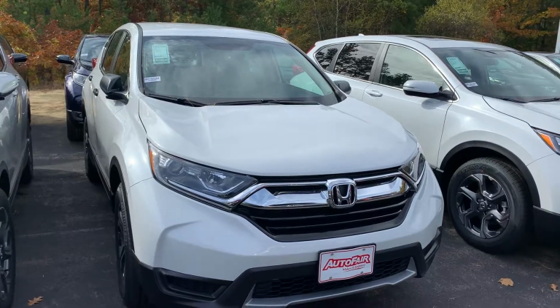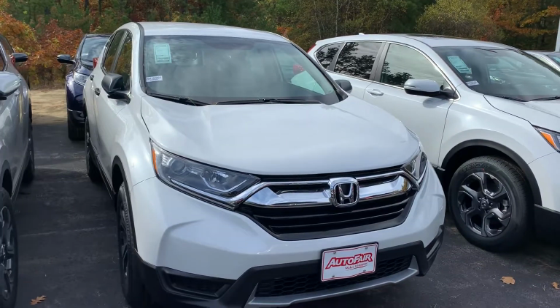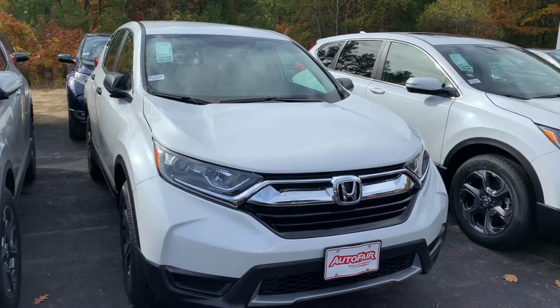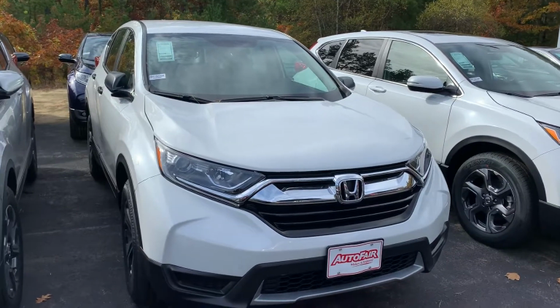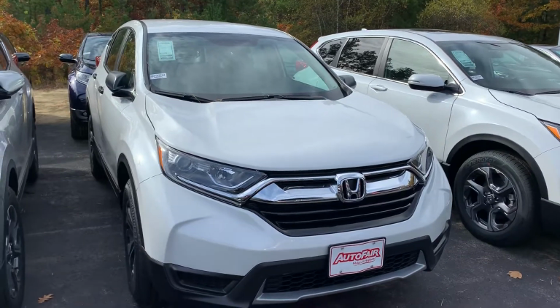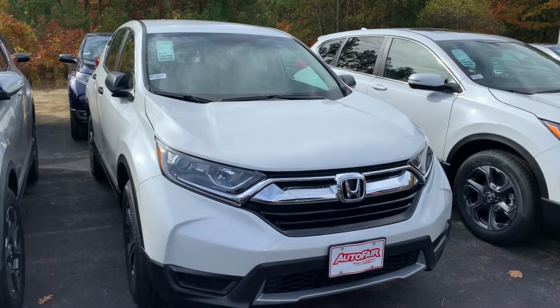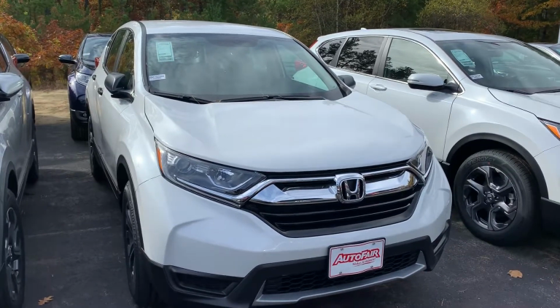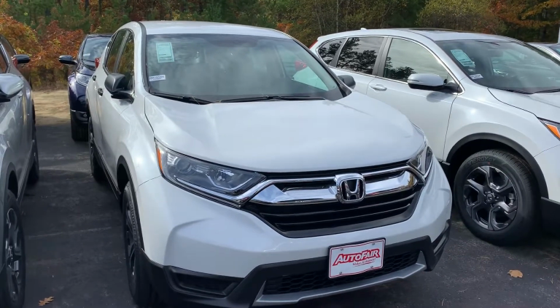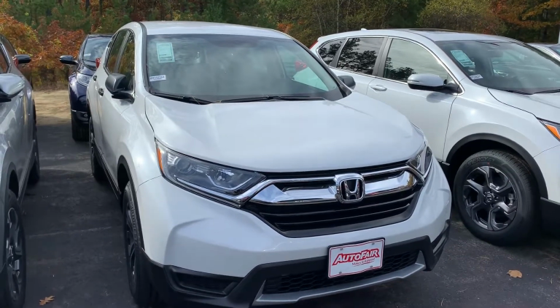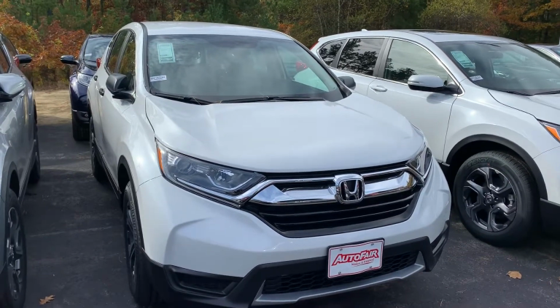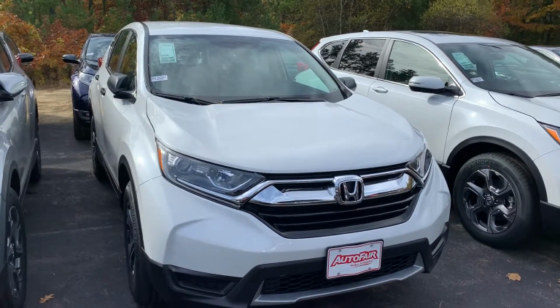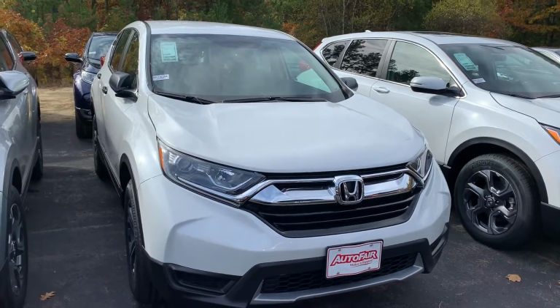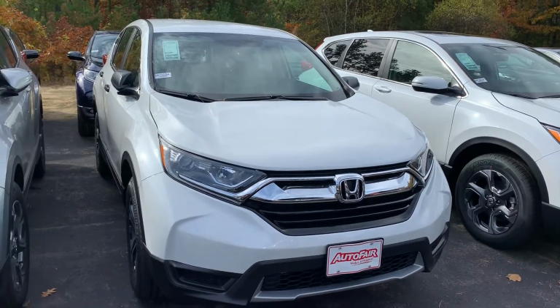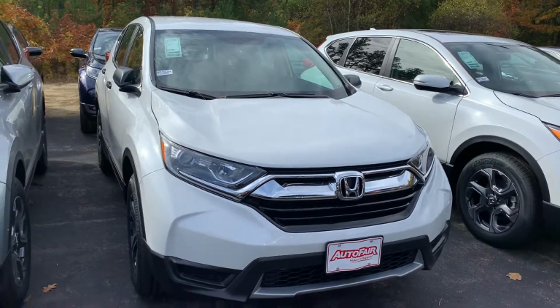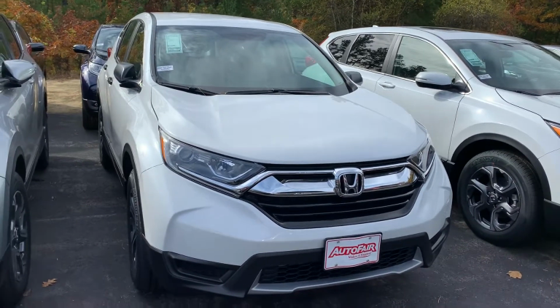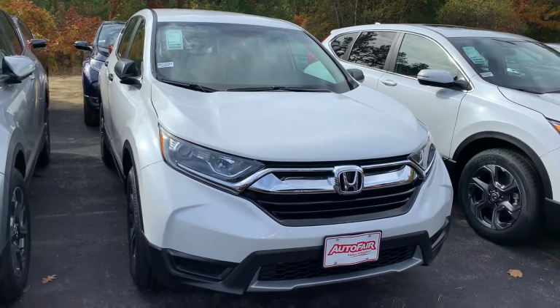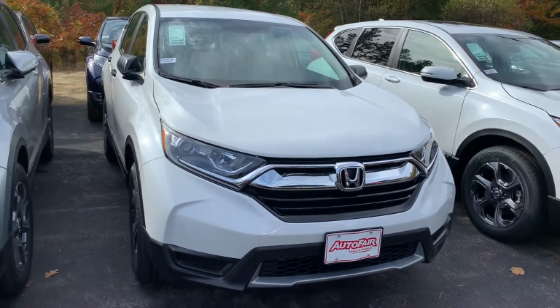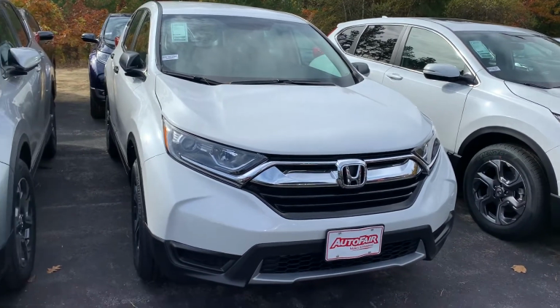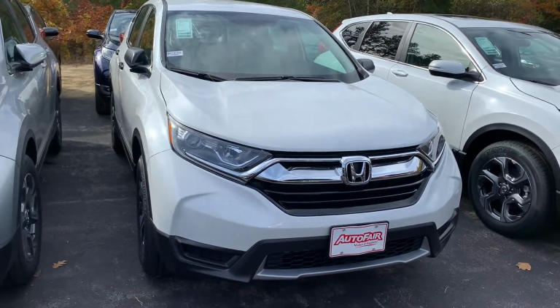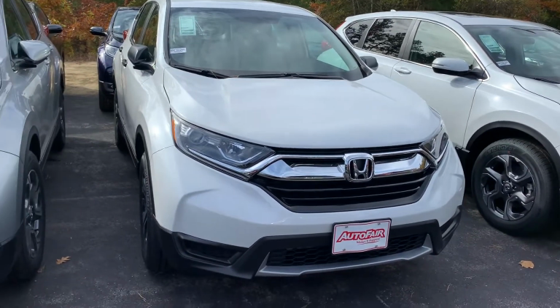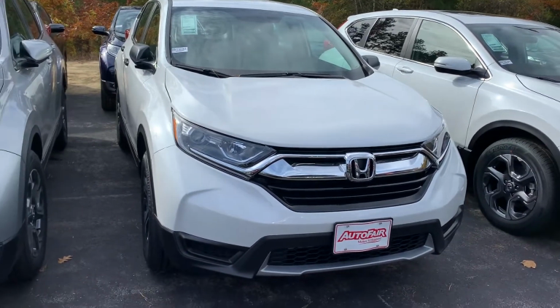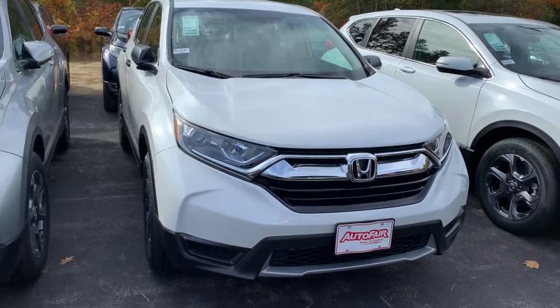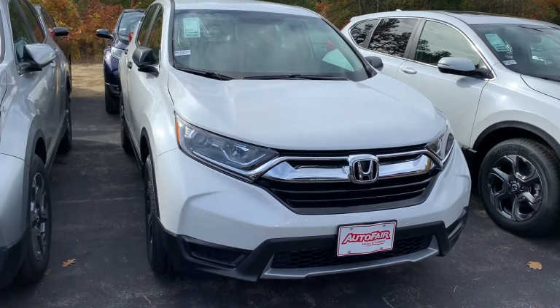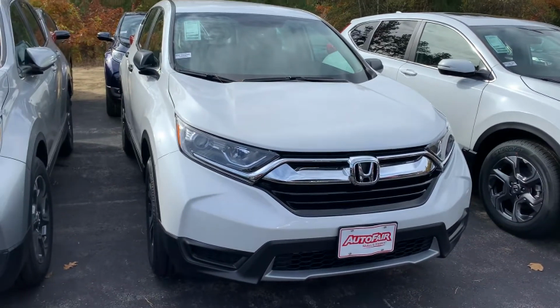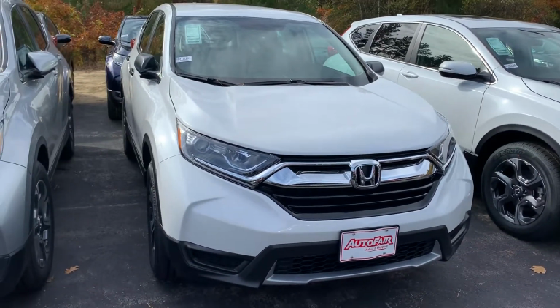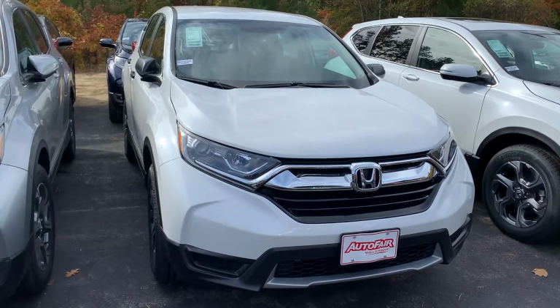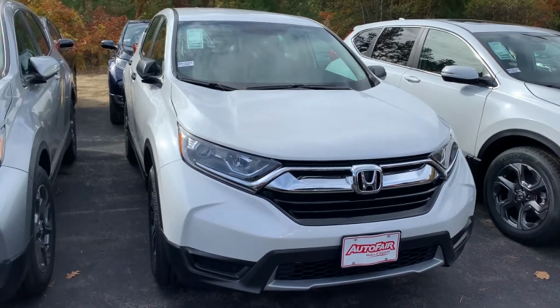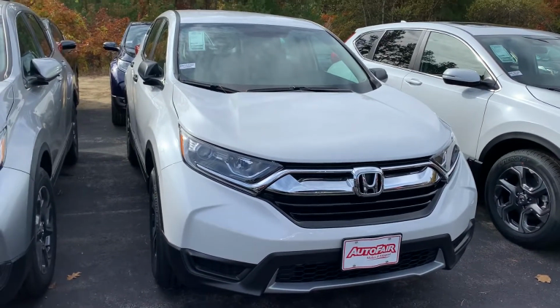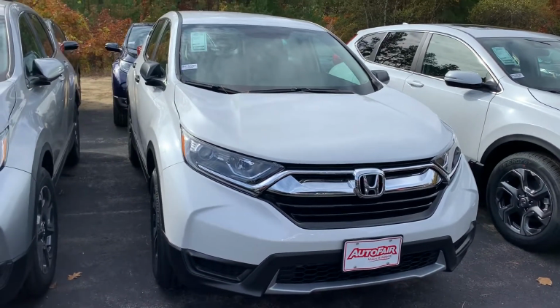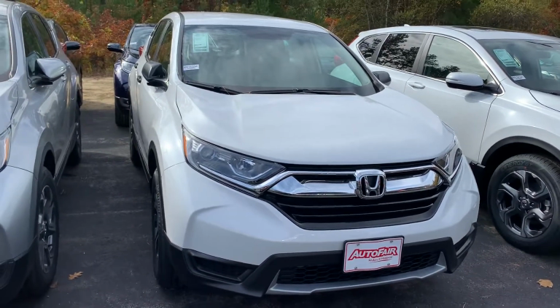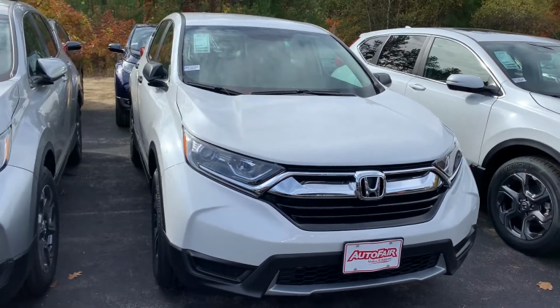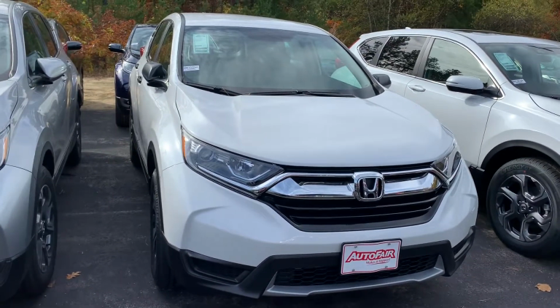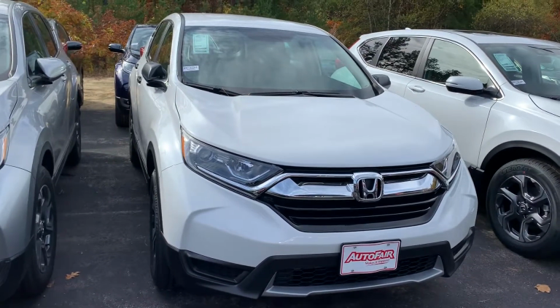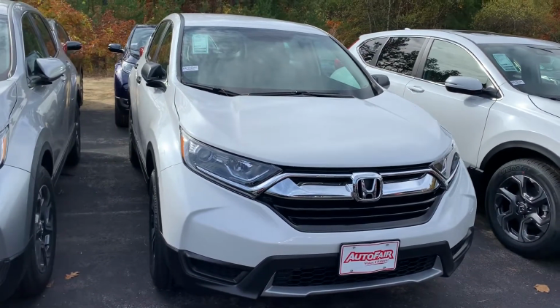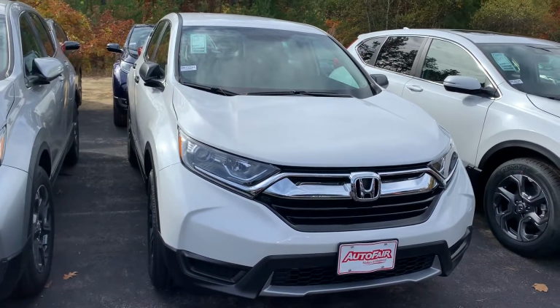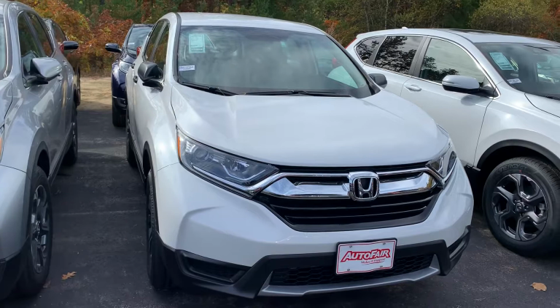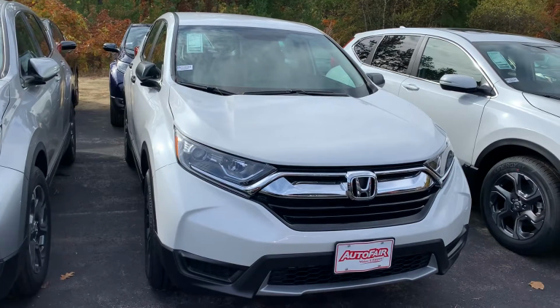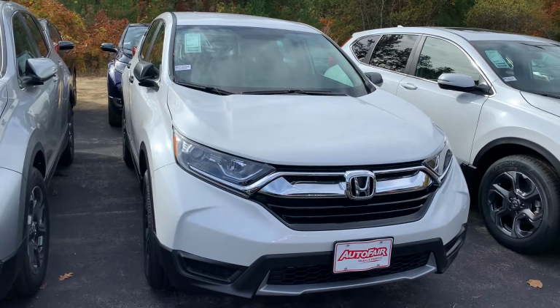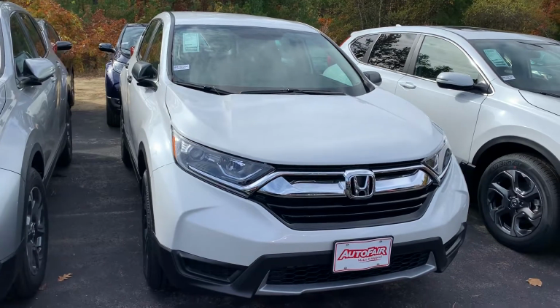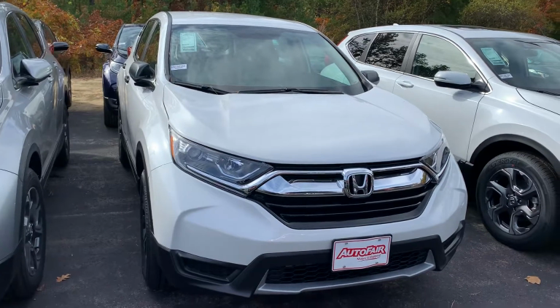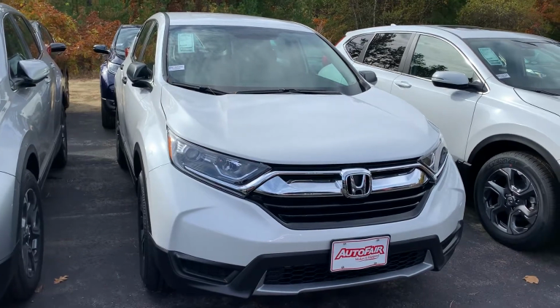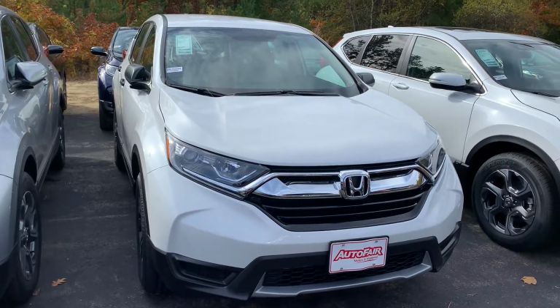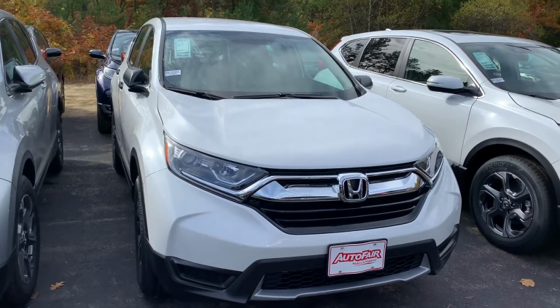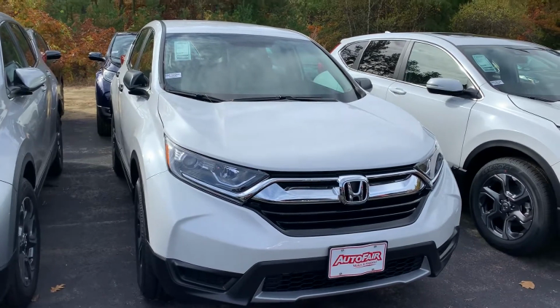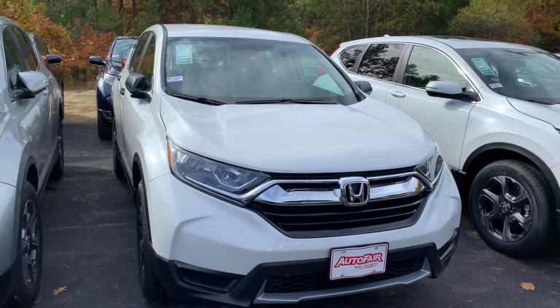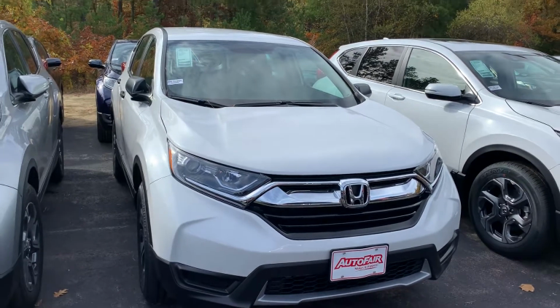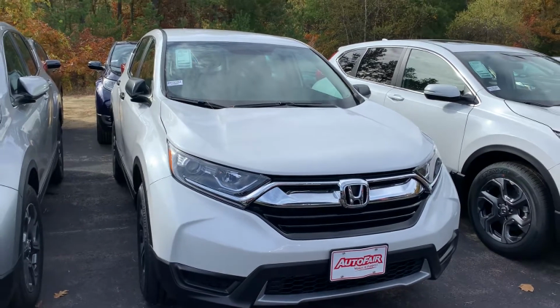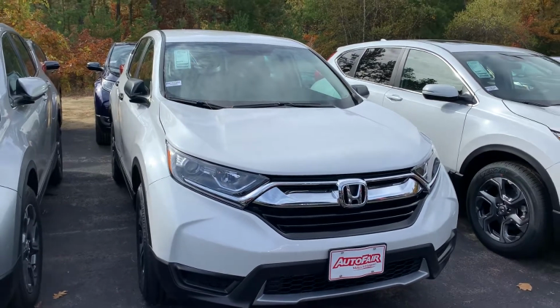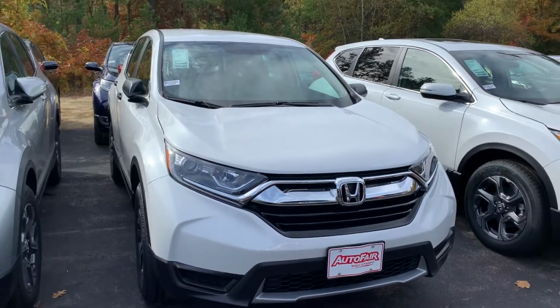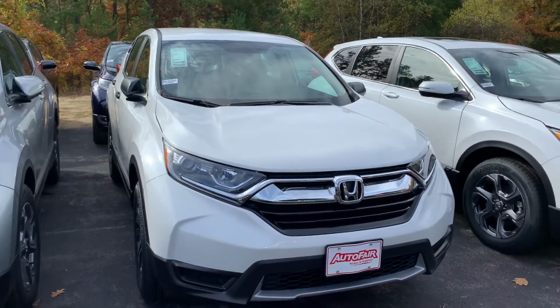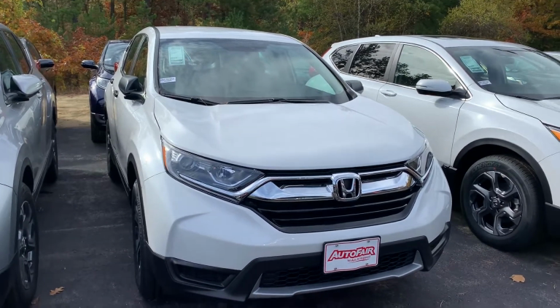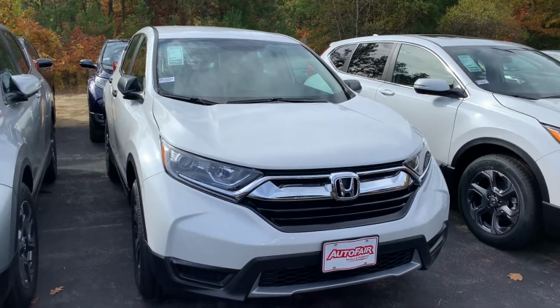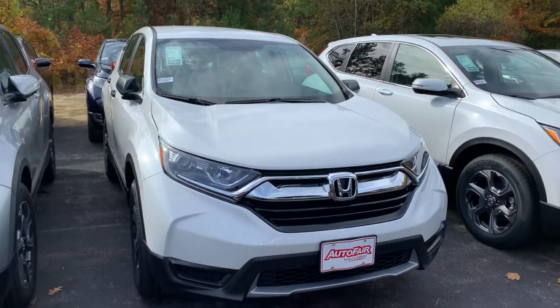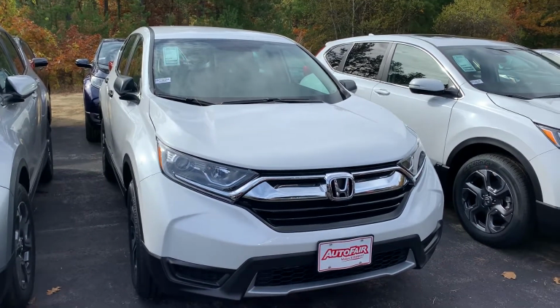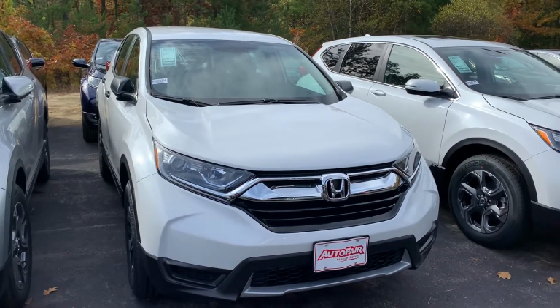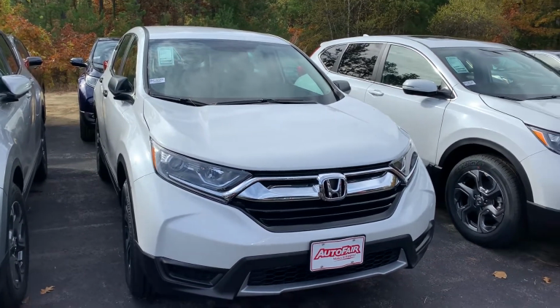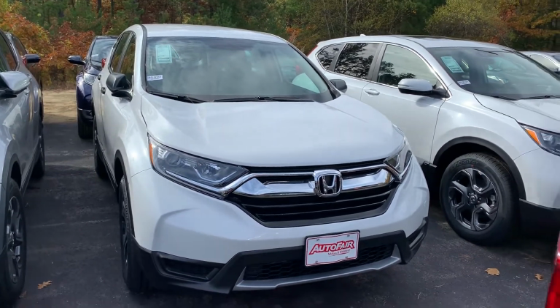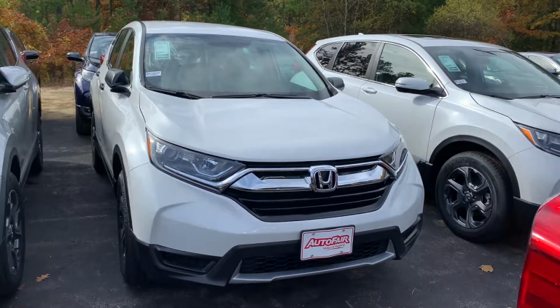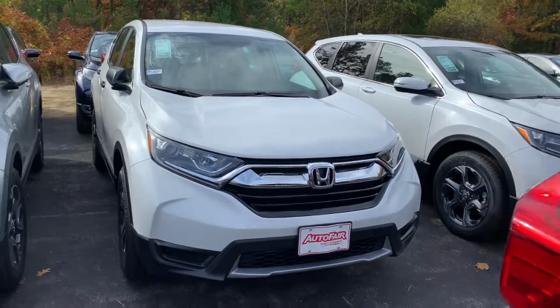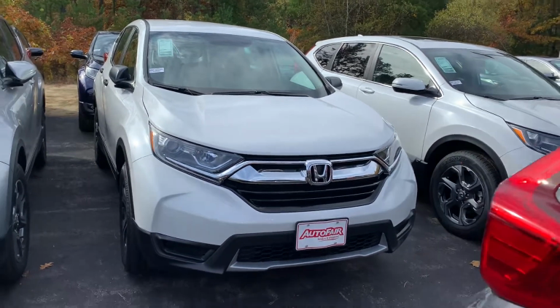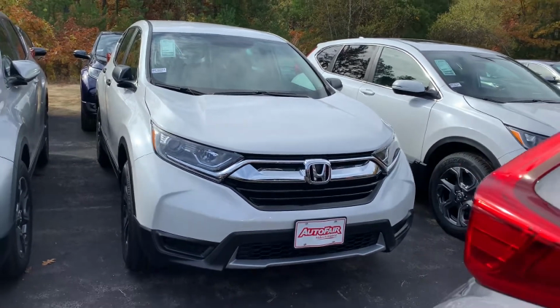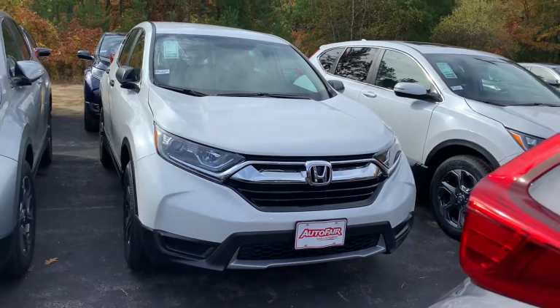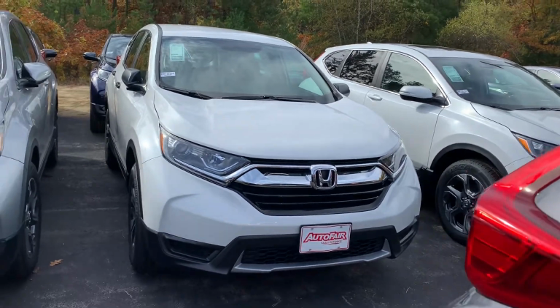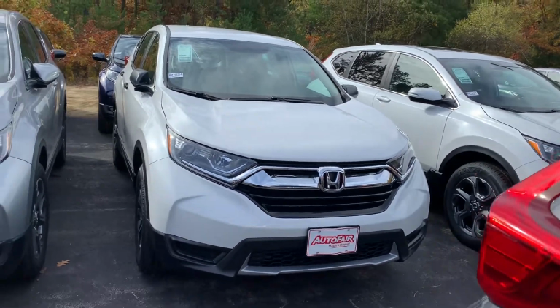Hi Kevin, Carrie here at AutoFair Honda. Here's the 2019 CR-V LX in platinum white.